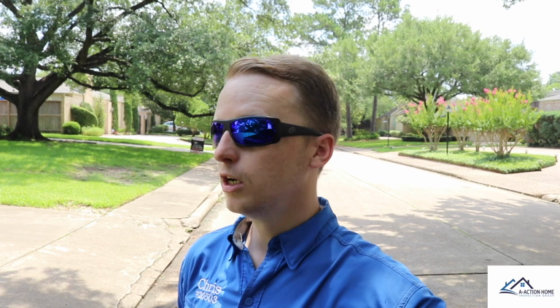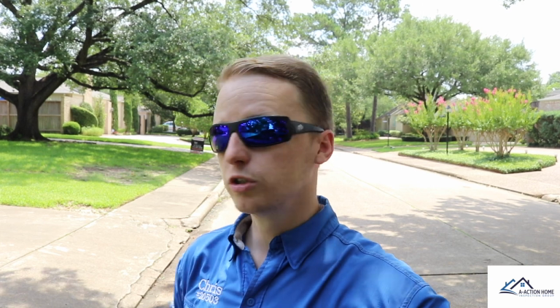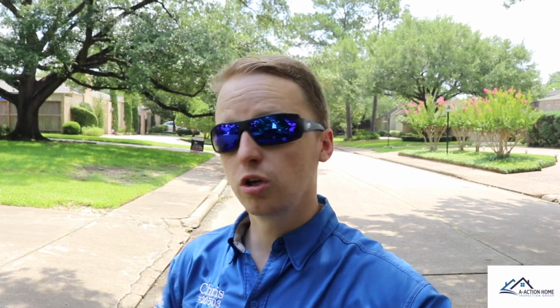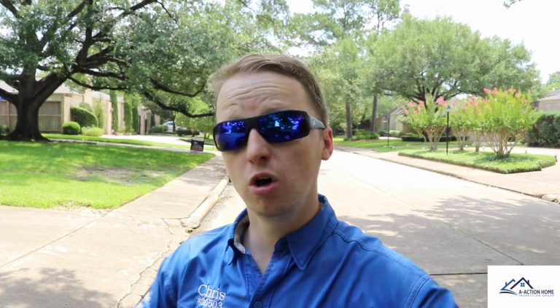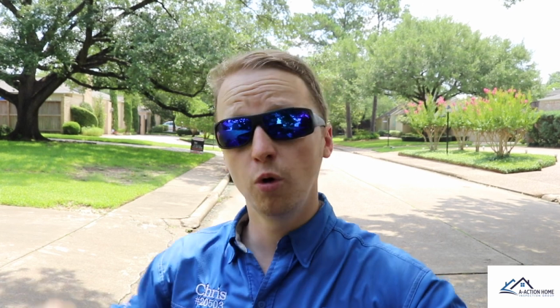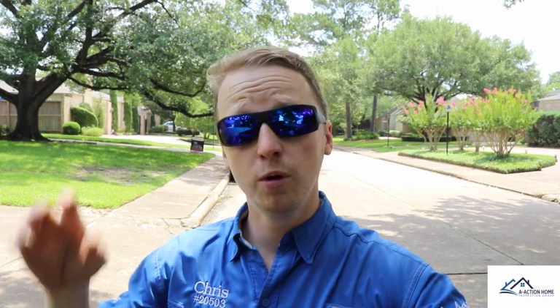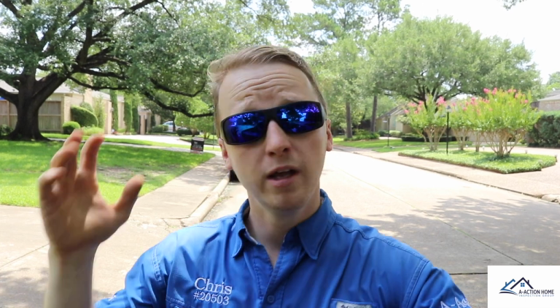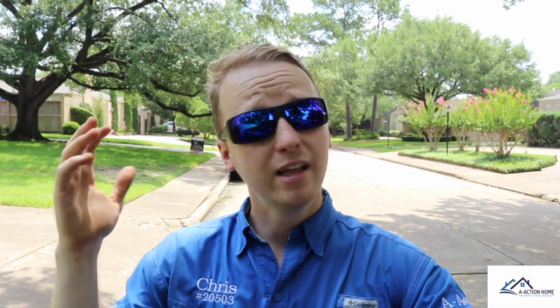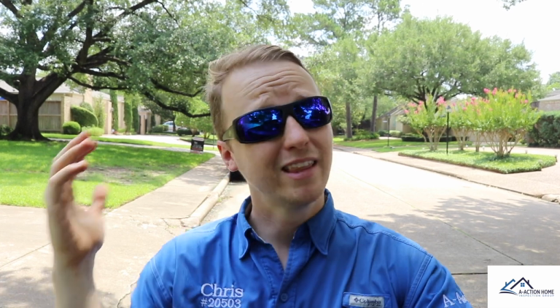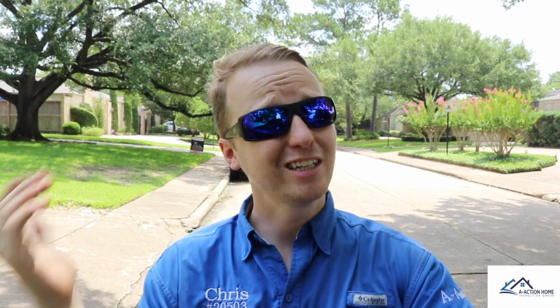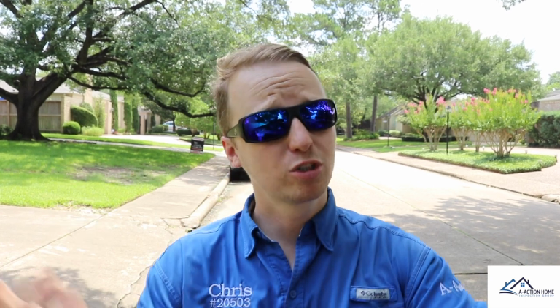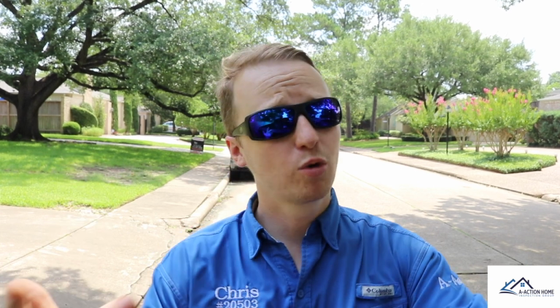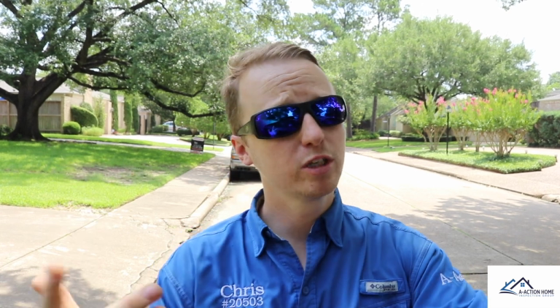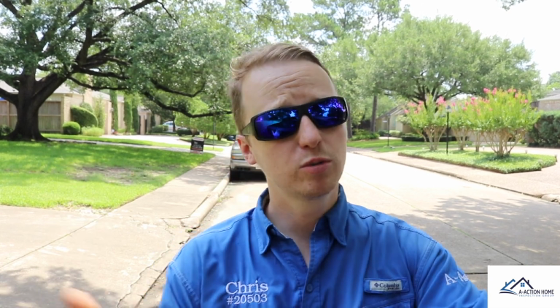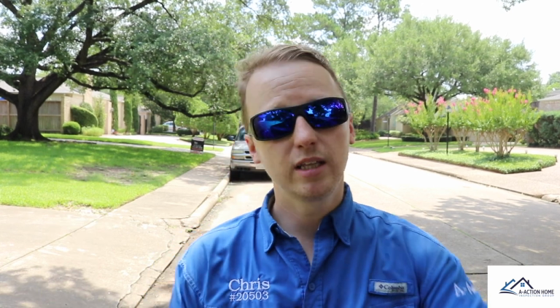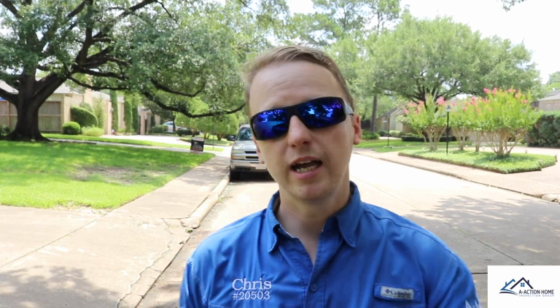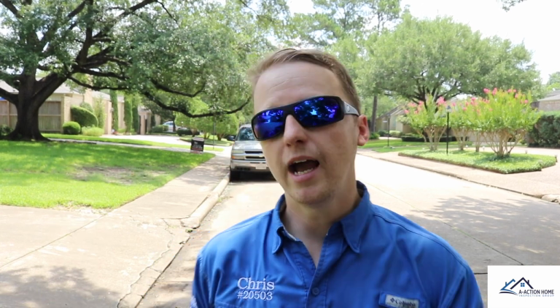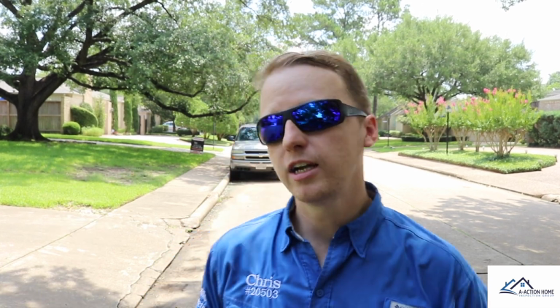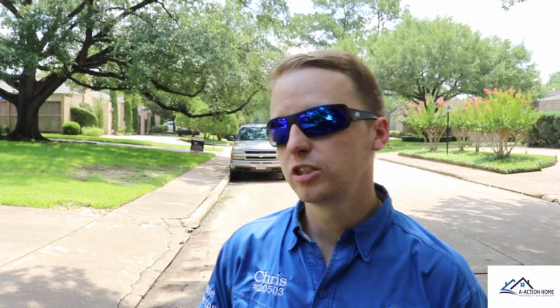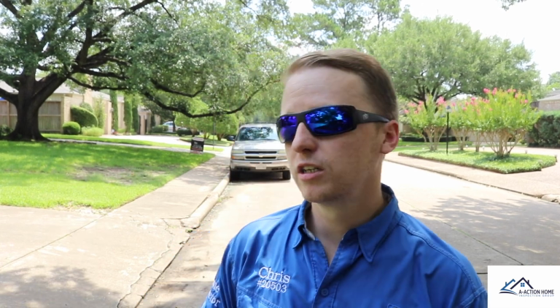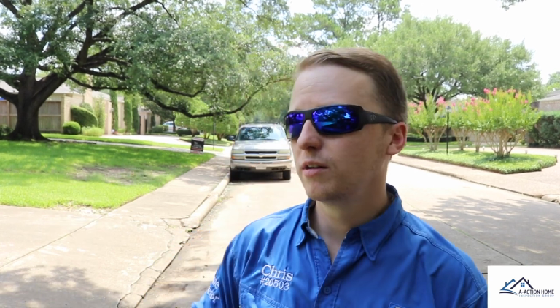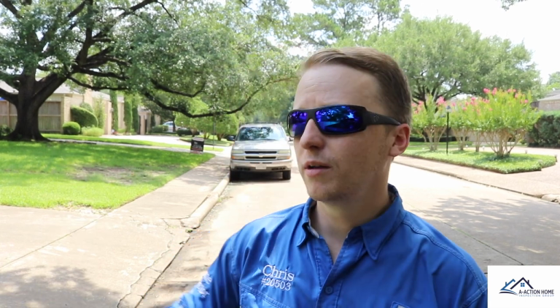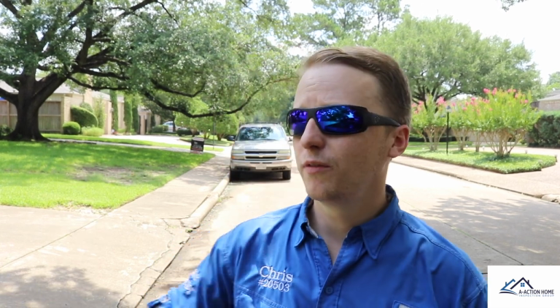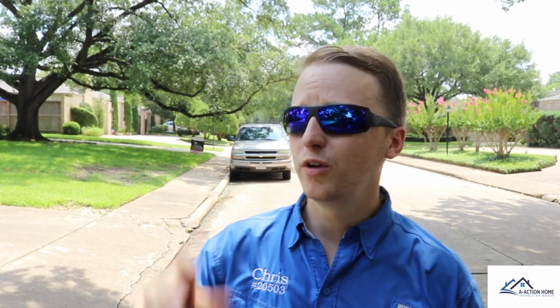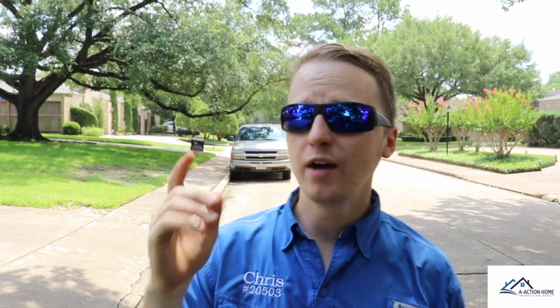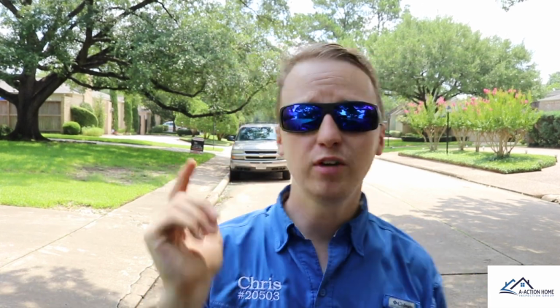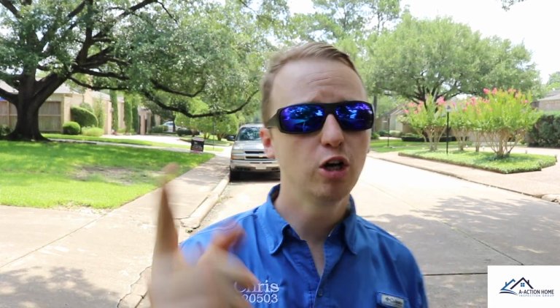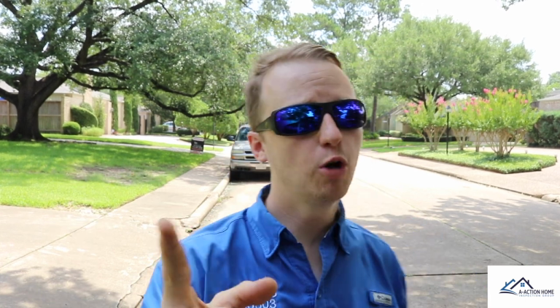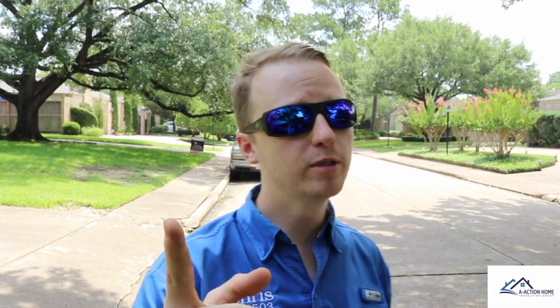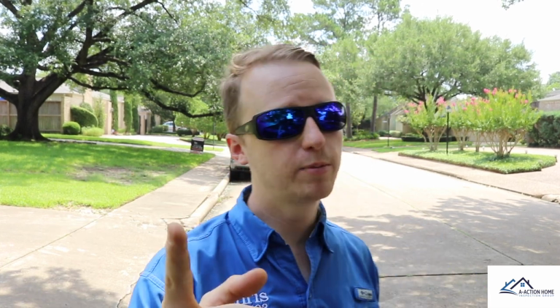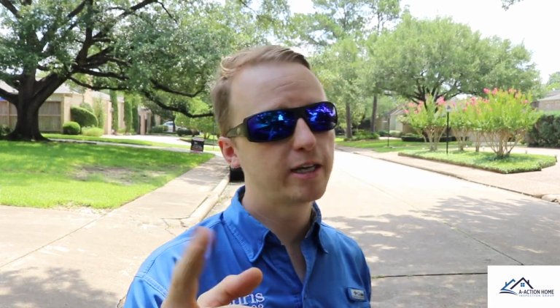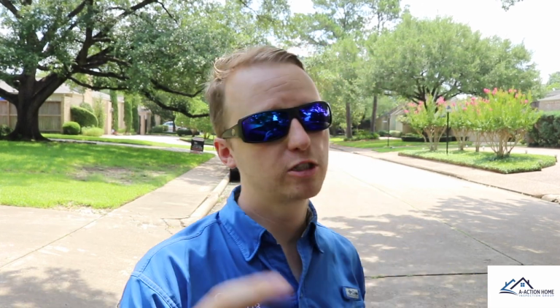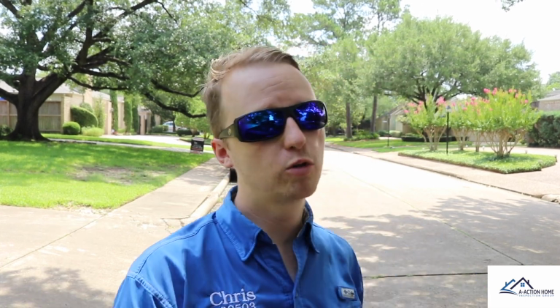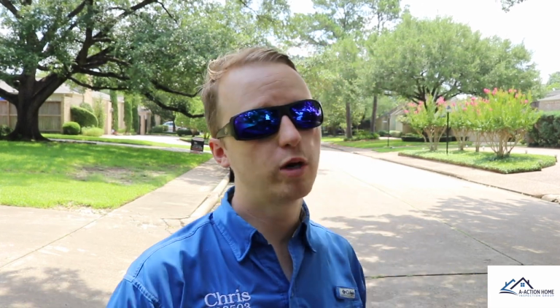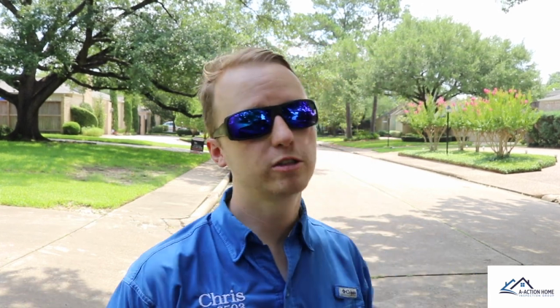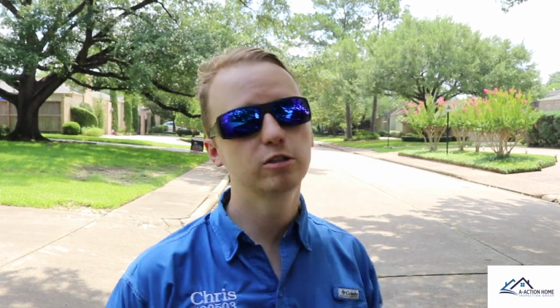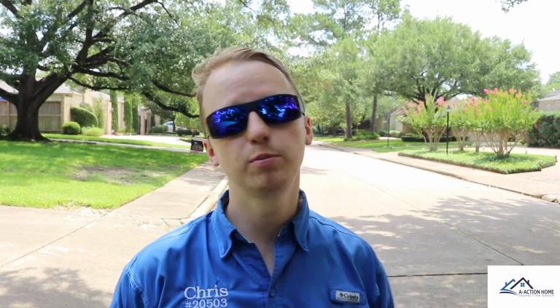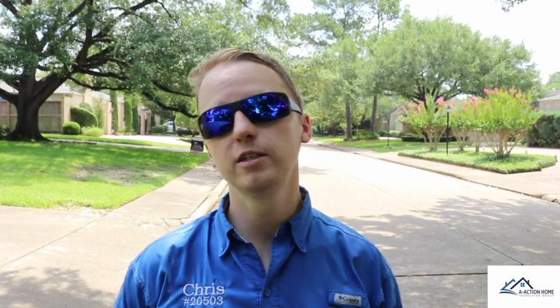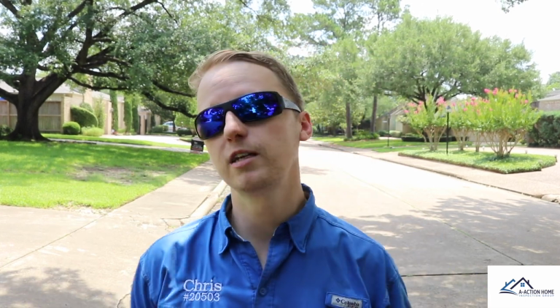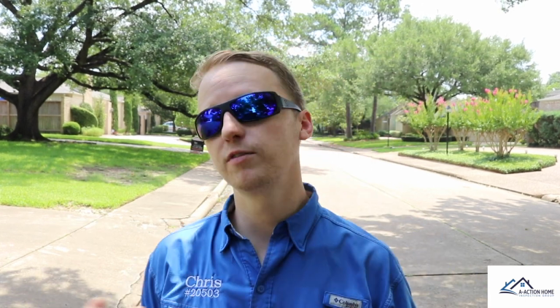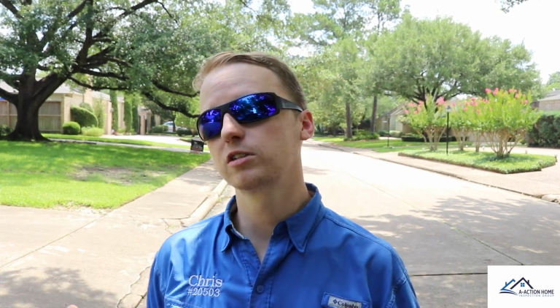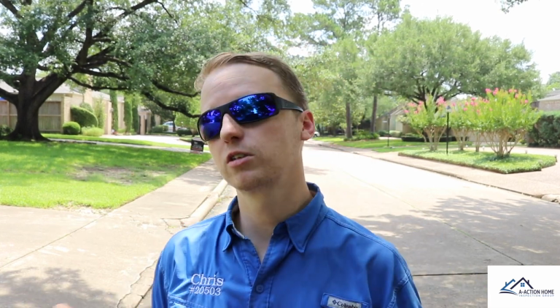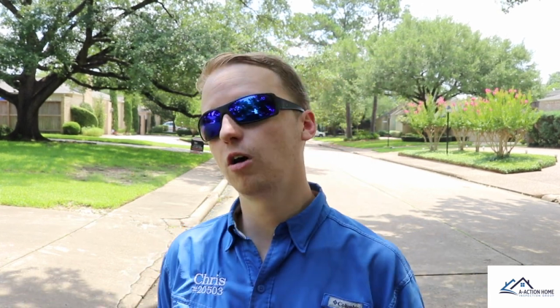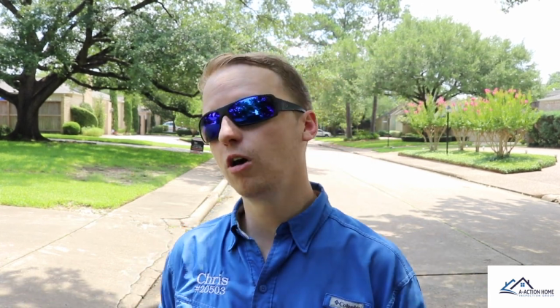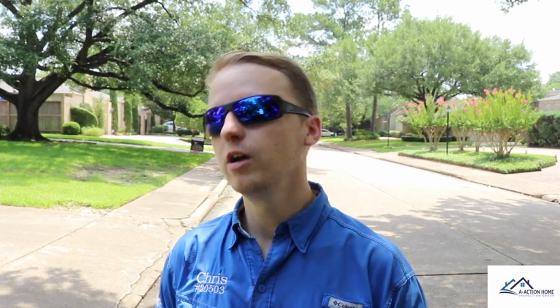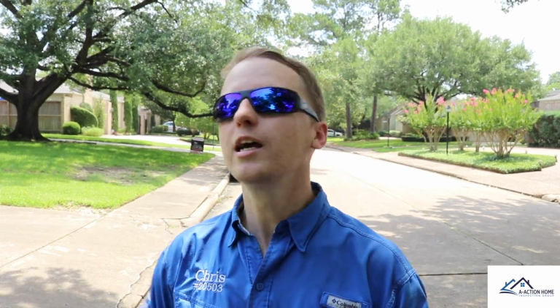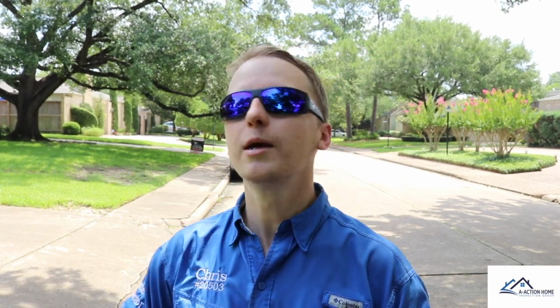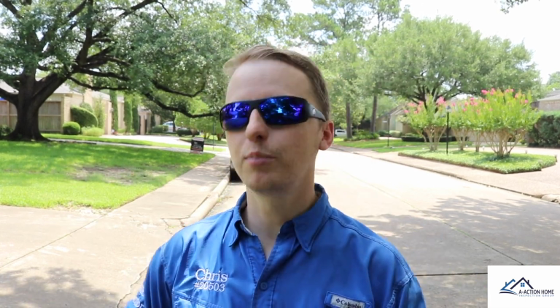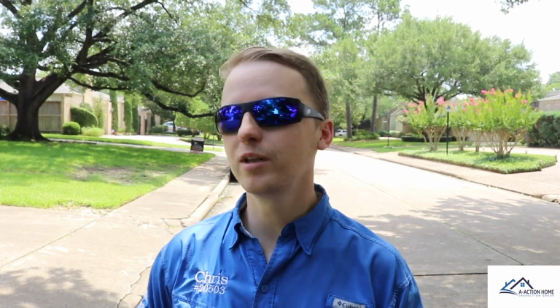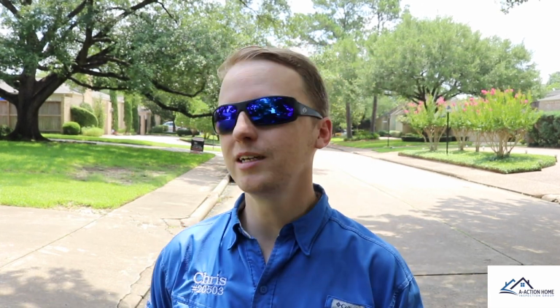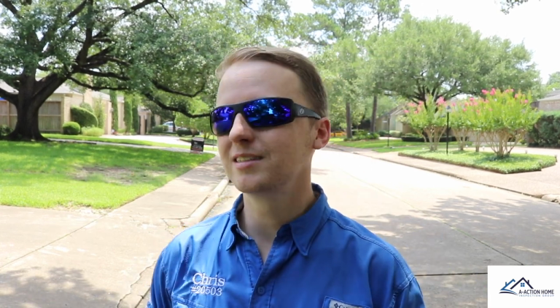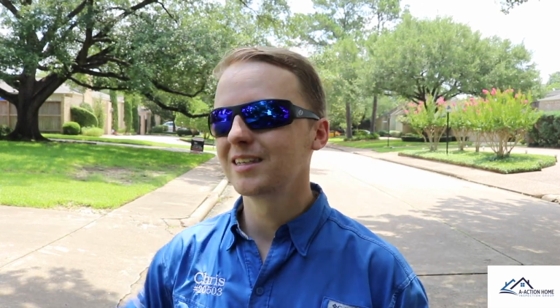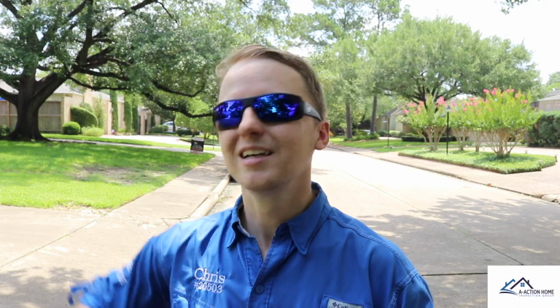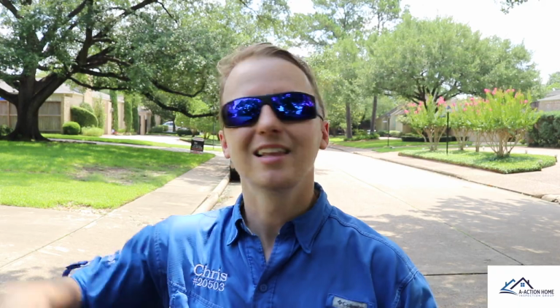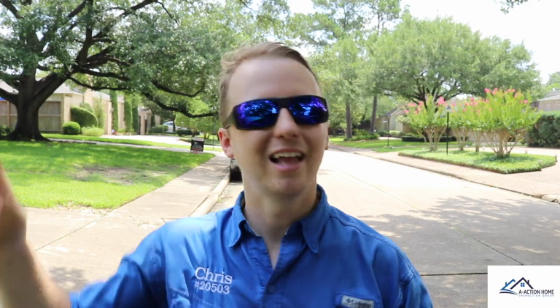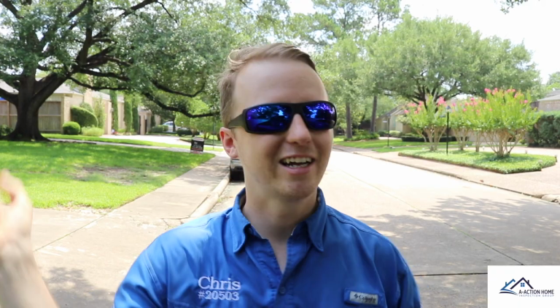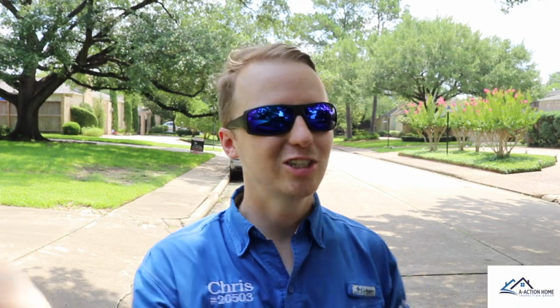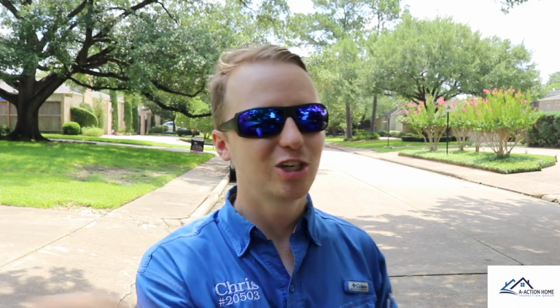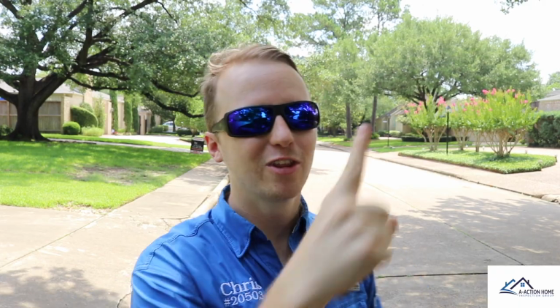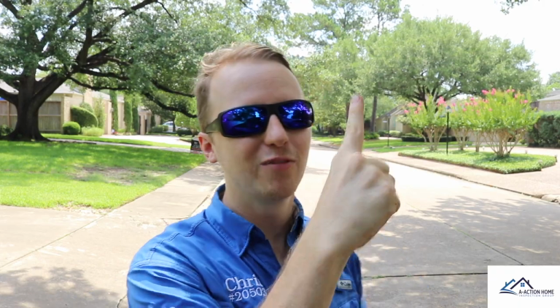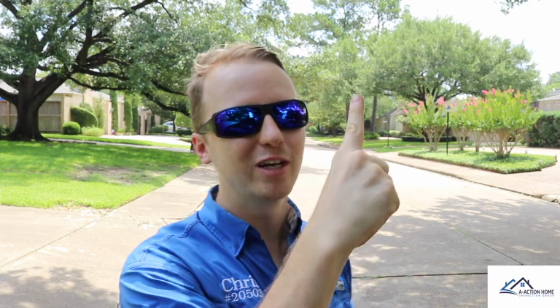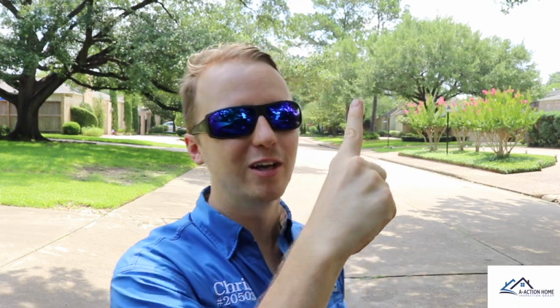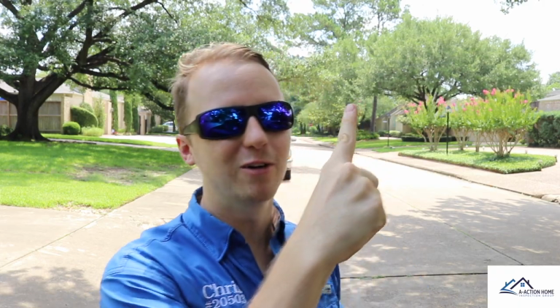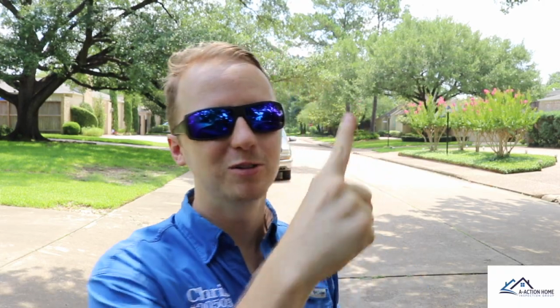That's Chris with A-Action. If you have any home inspection questions, please give us a call, and please like and share the videos.